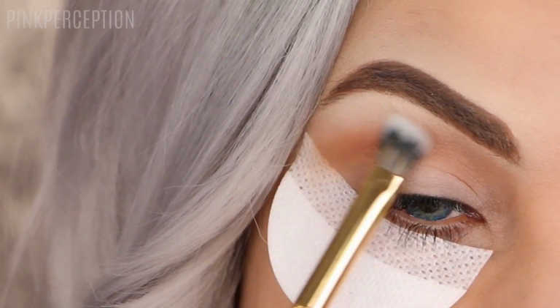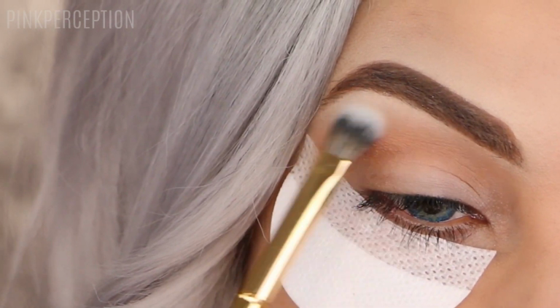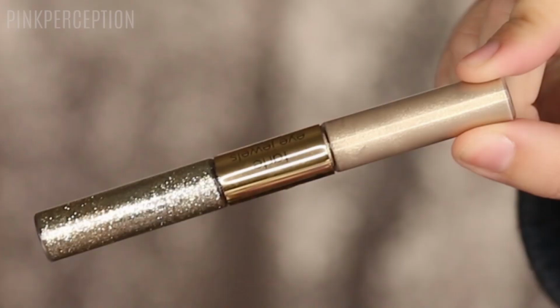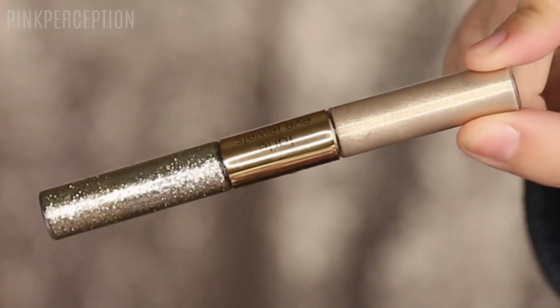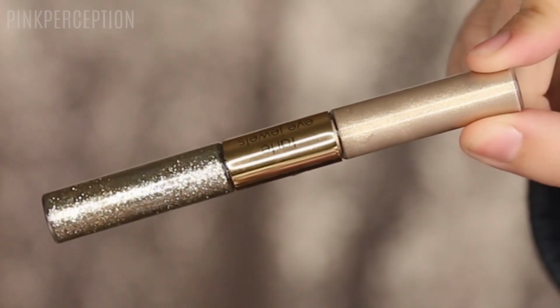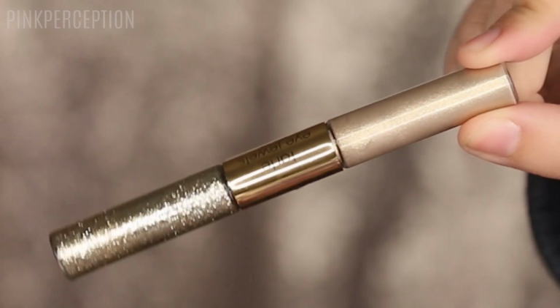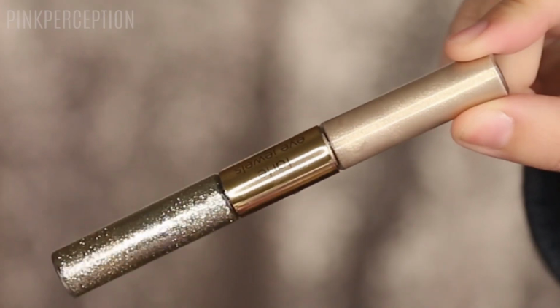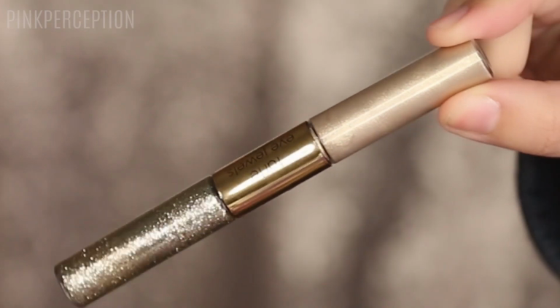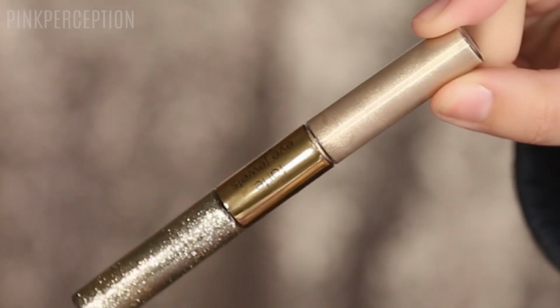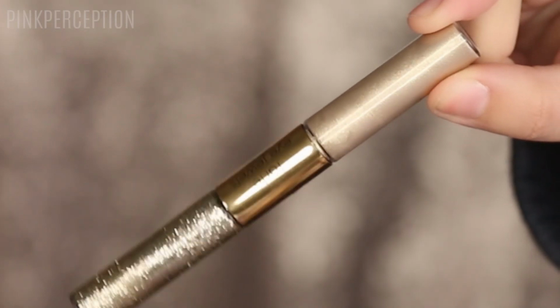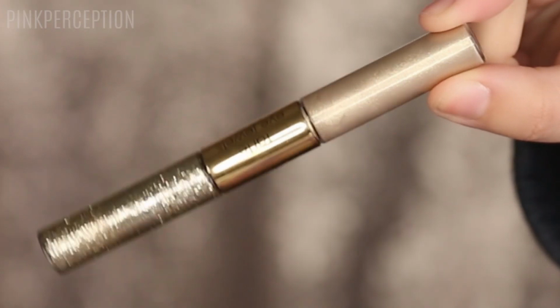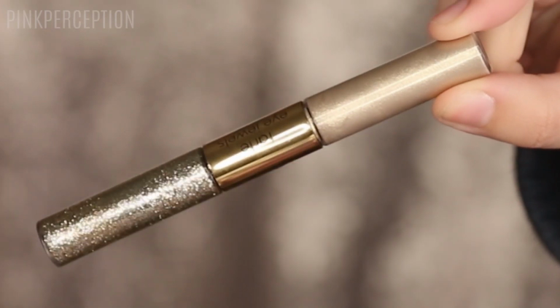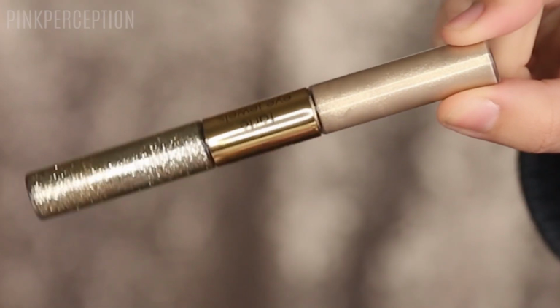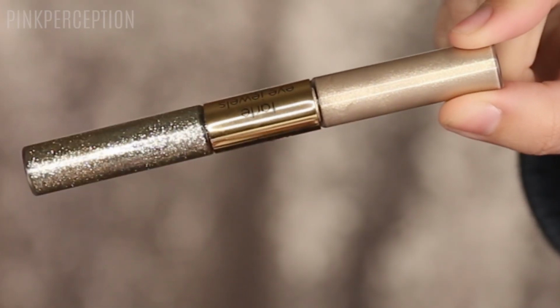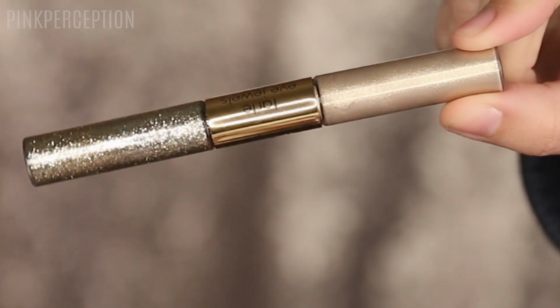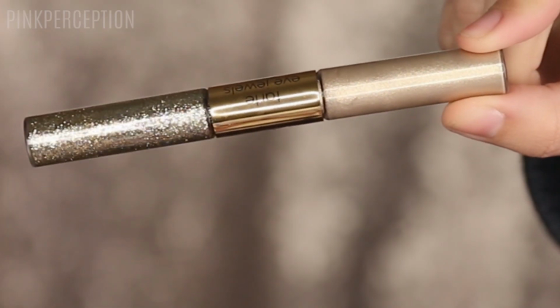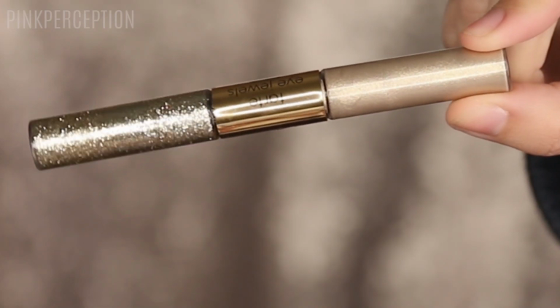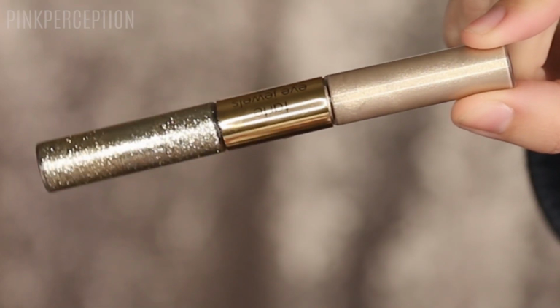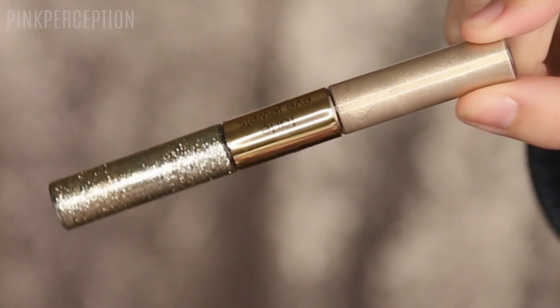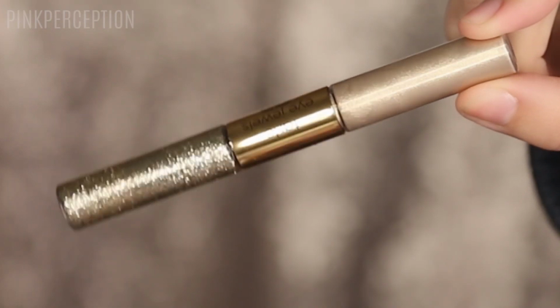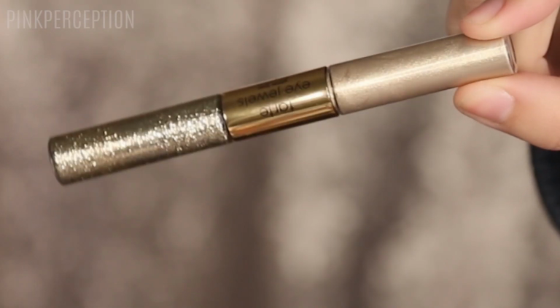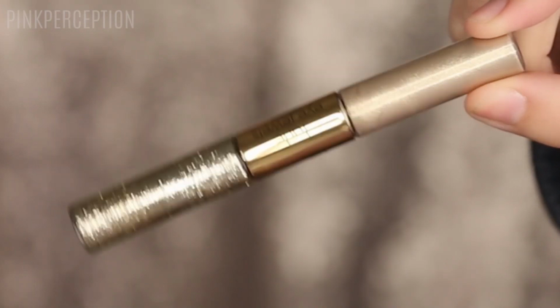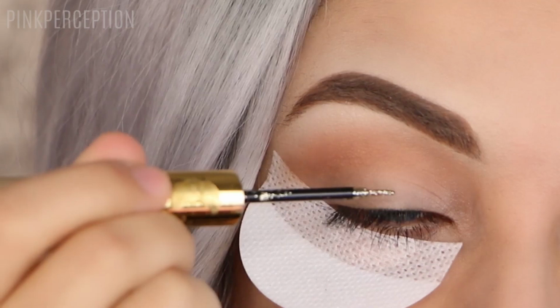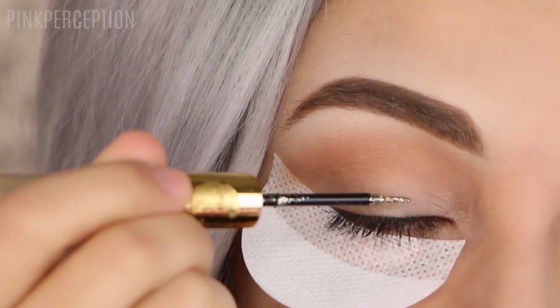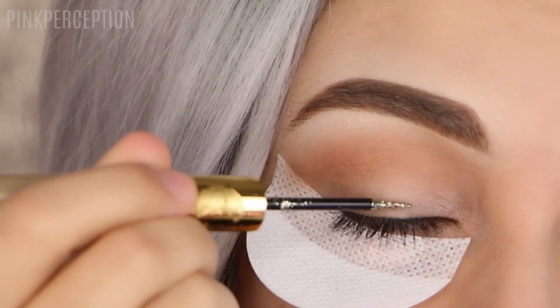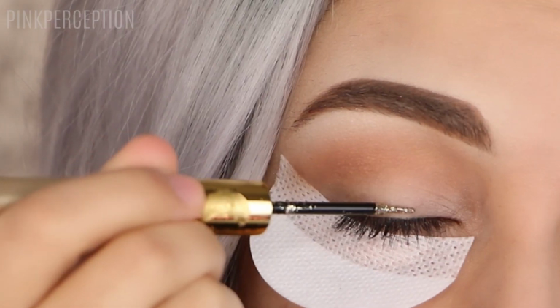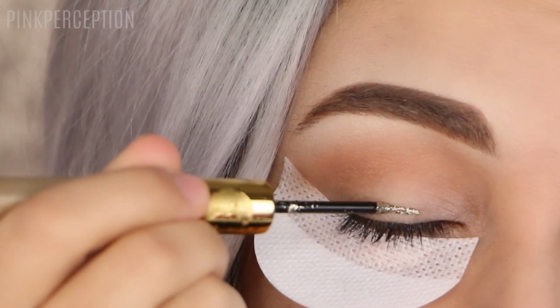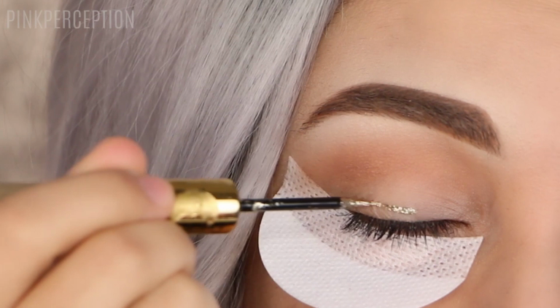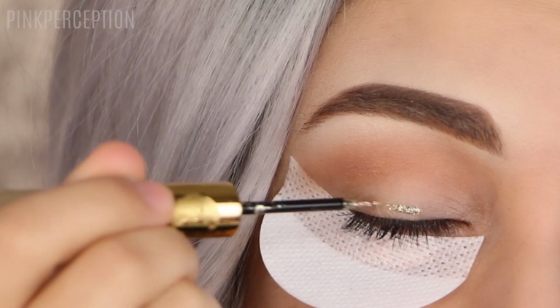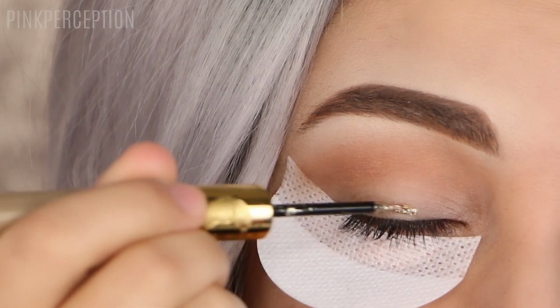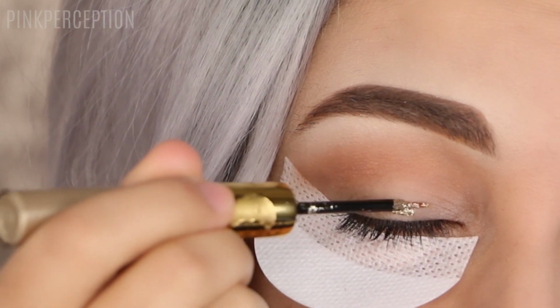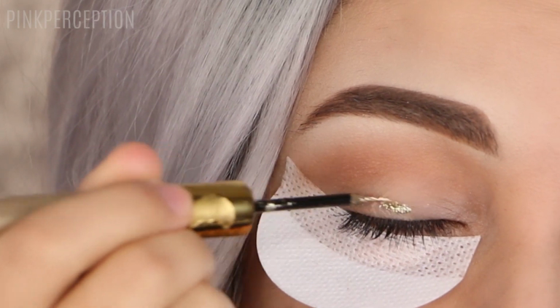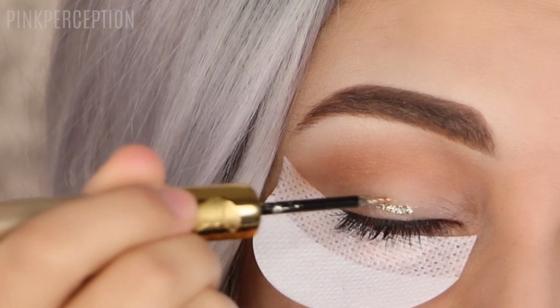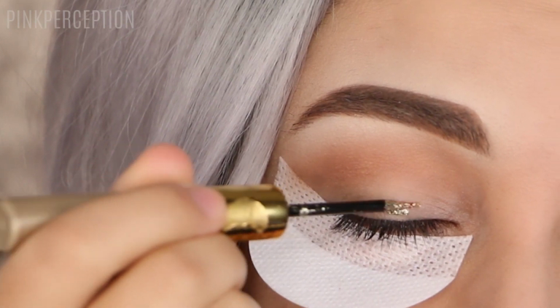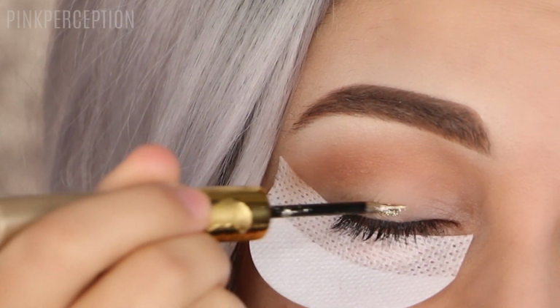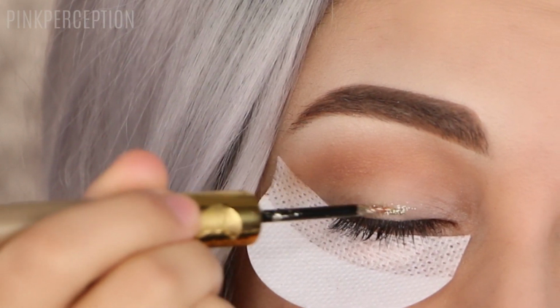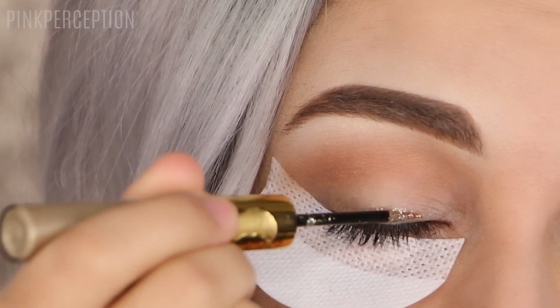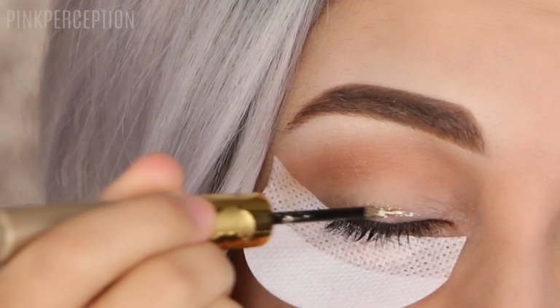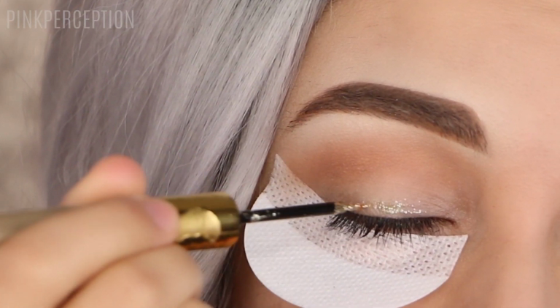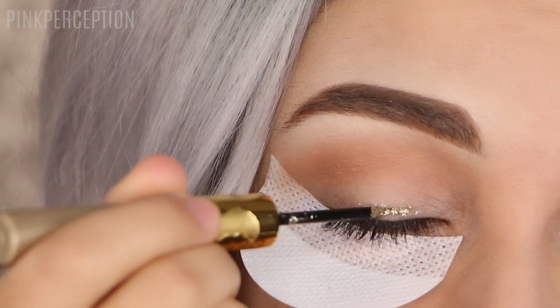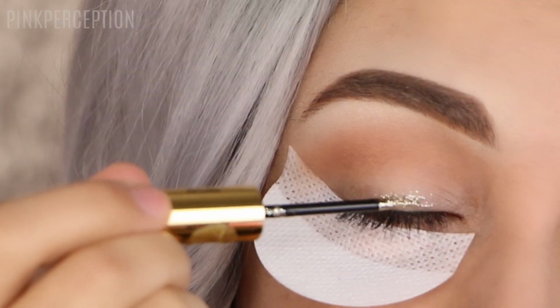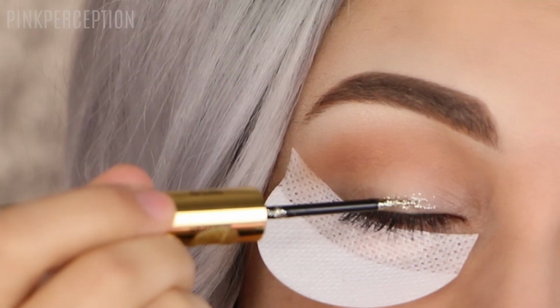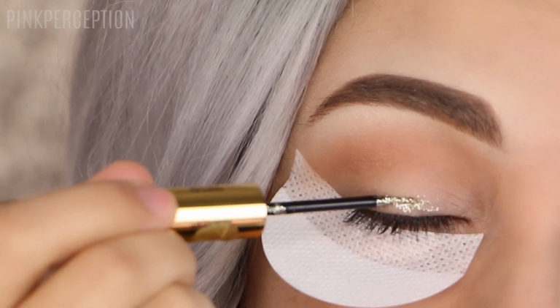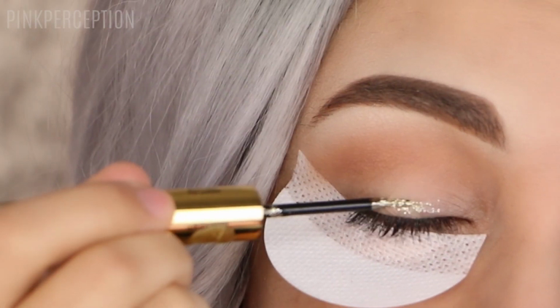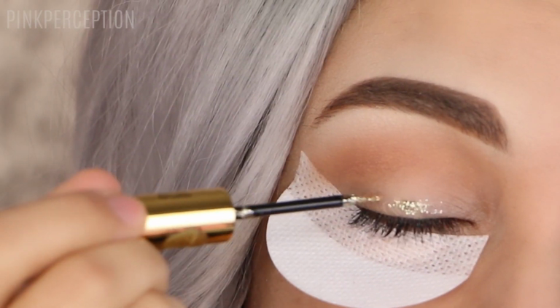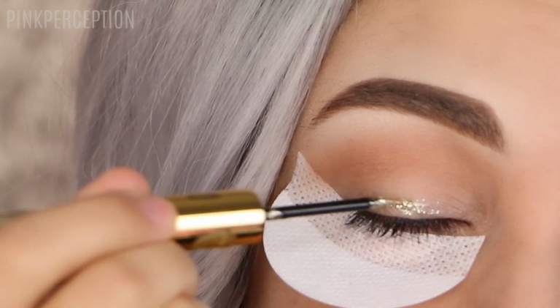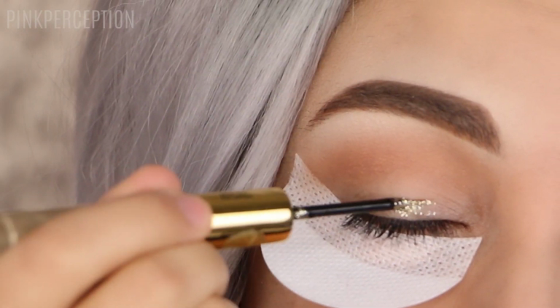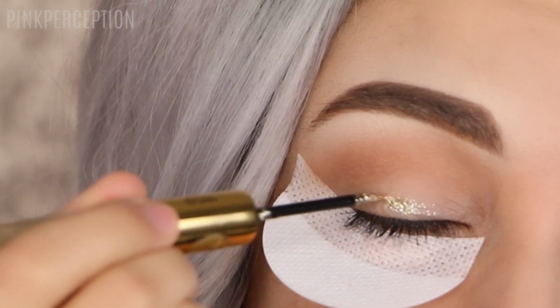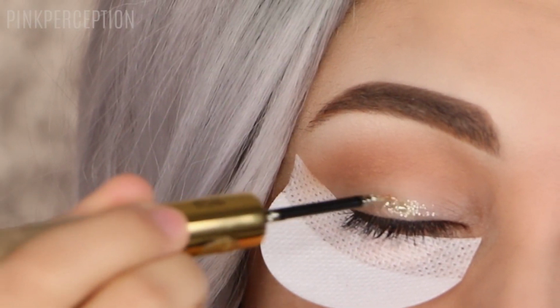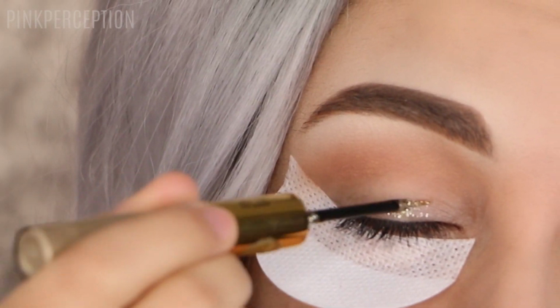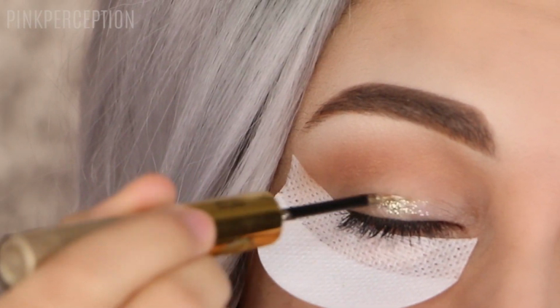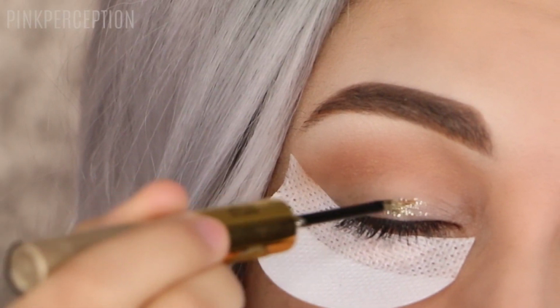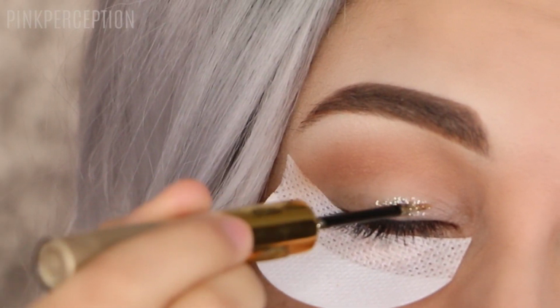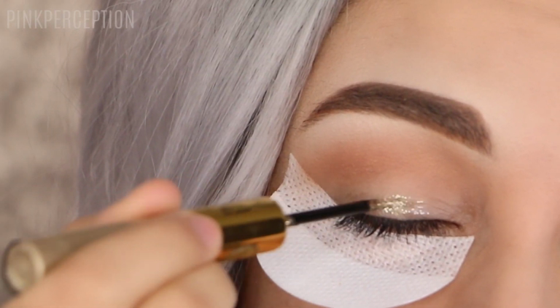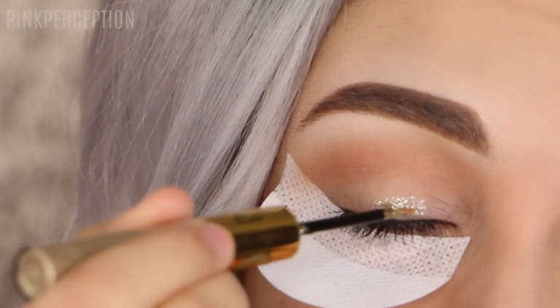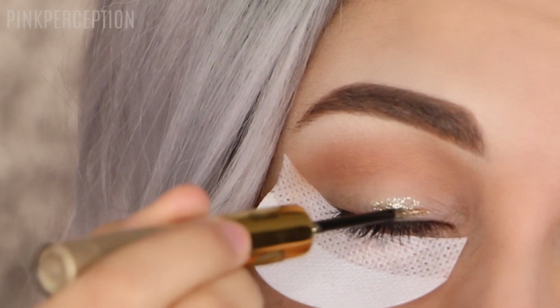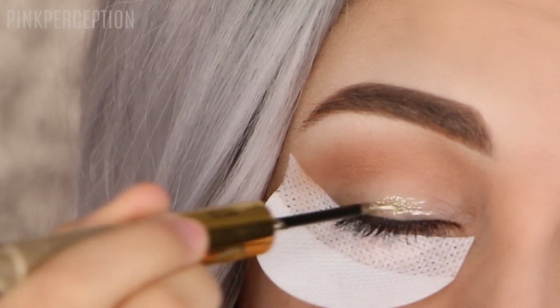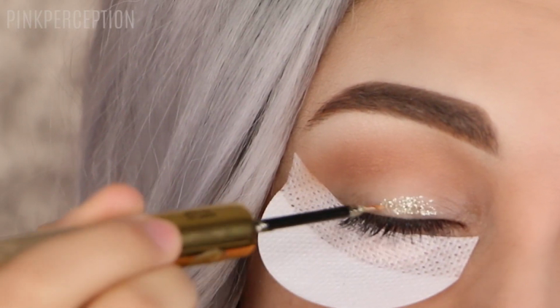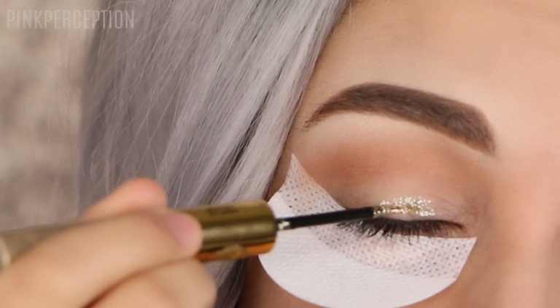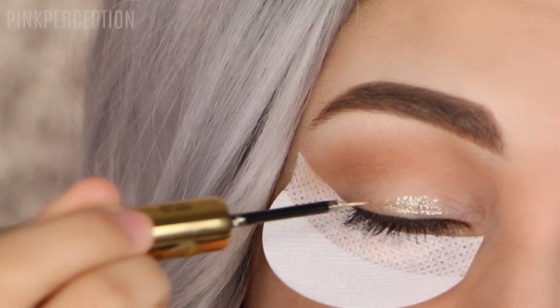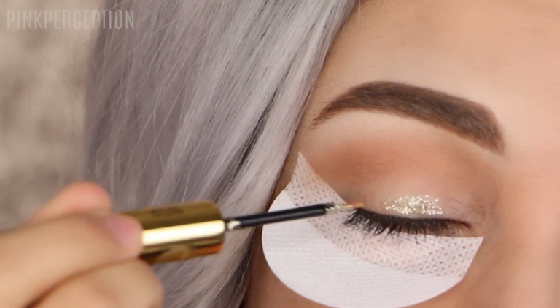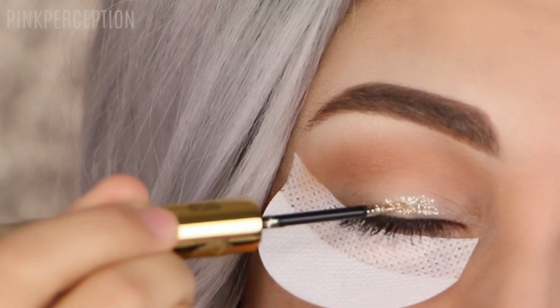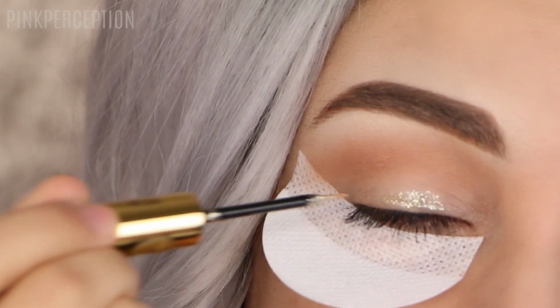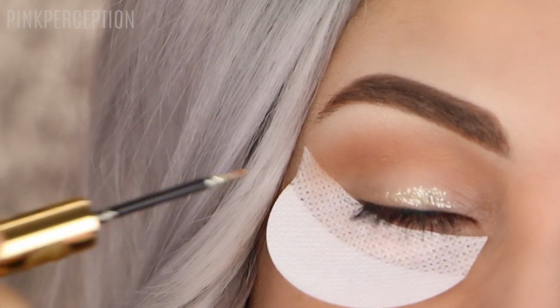Now using the Pro Glitter Liner from Tarte Cosmetics in the color White Gold and I'm applying it all over my lid.